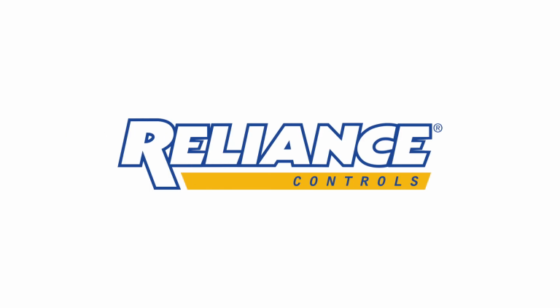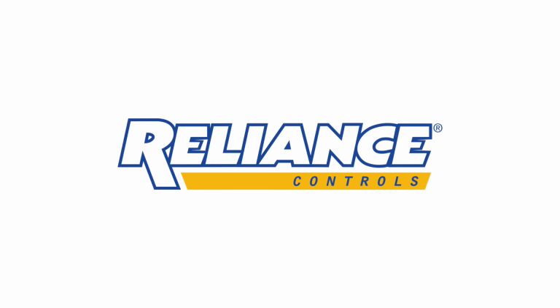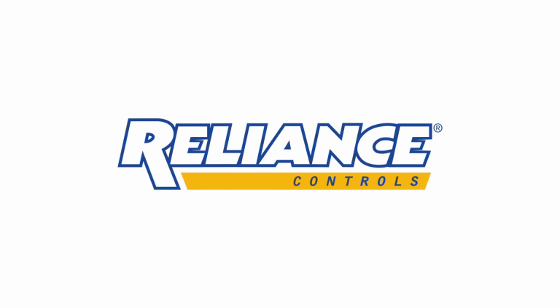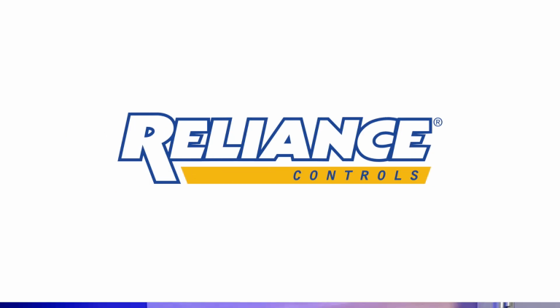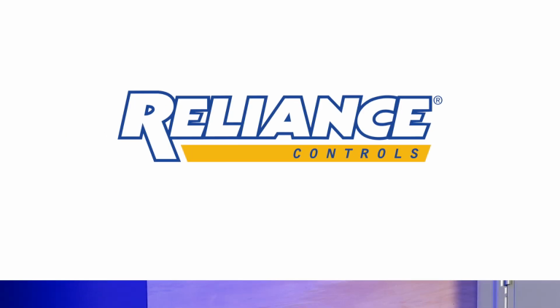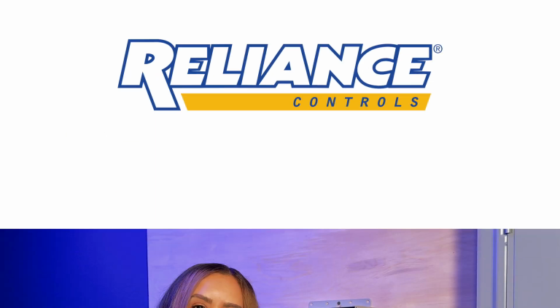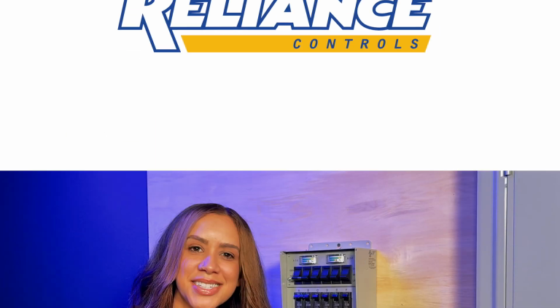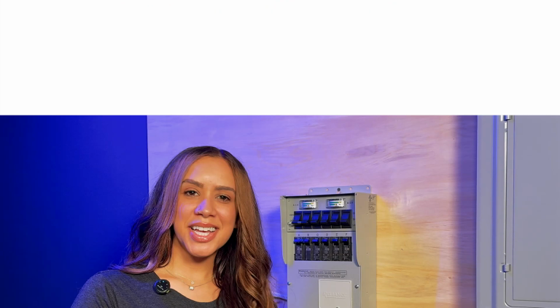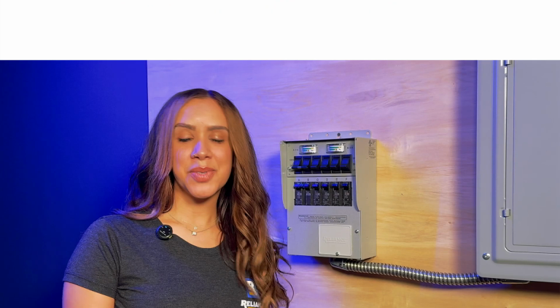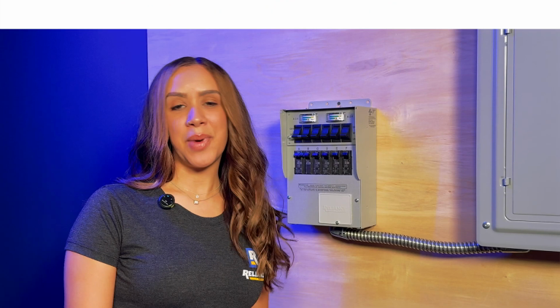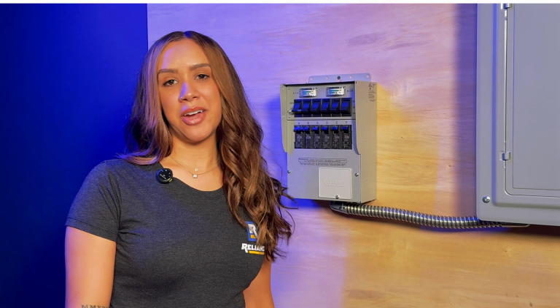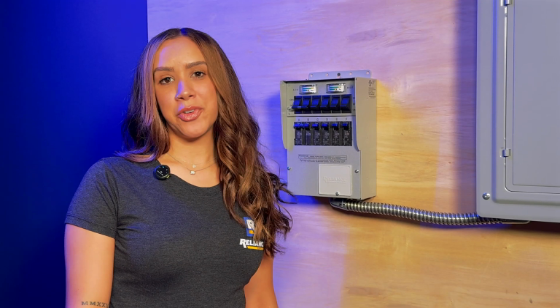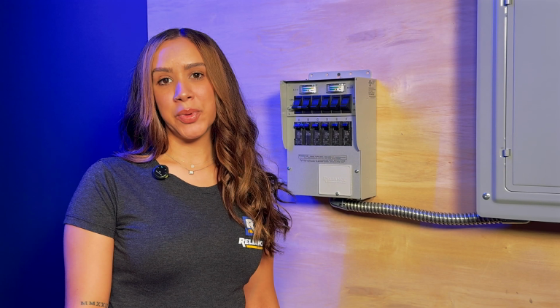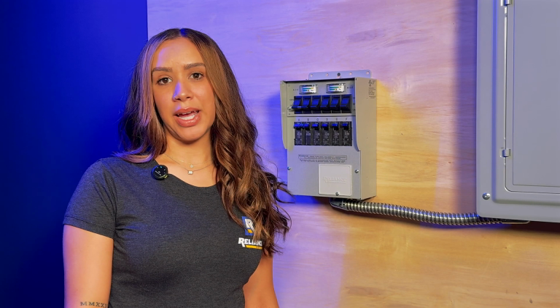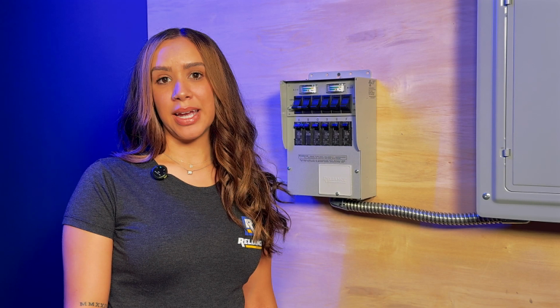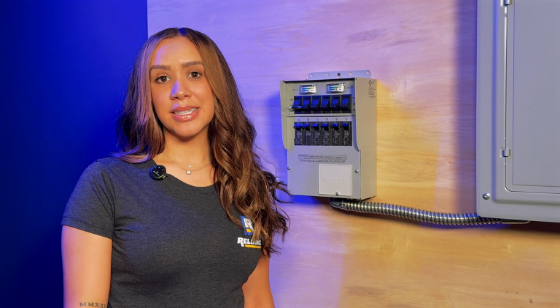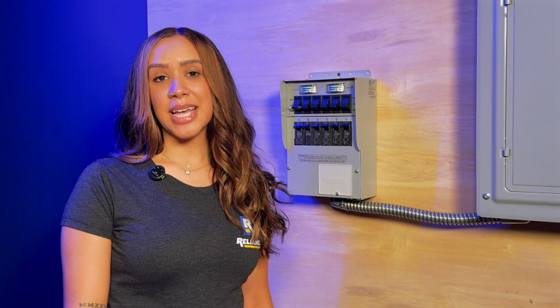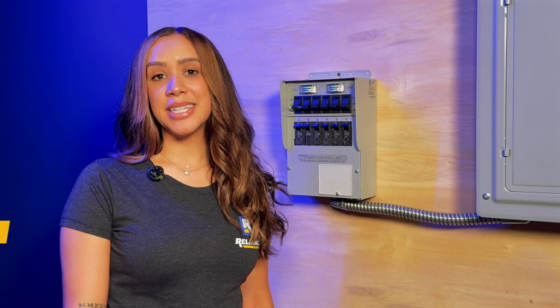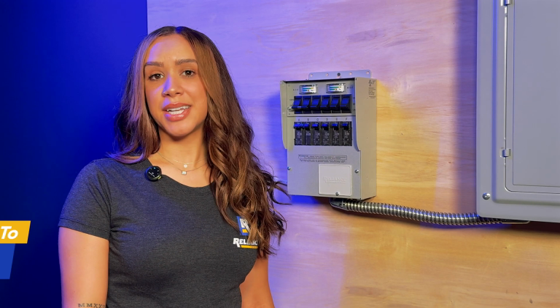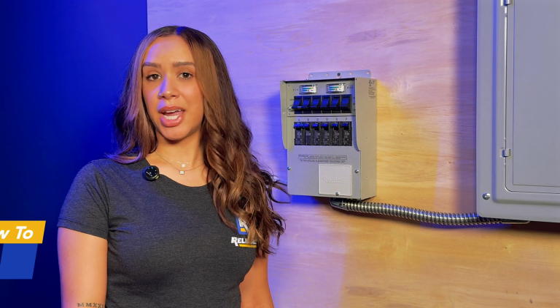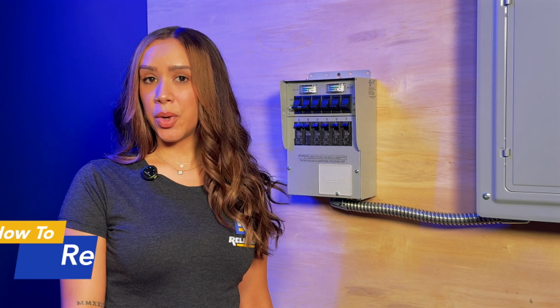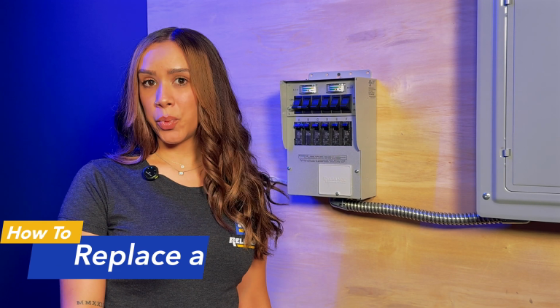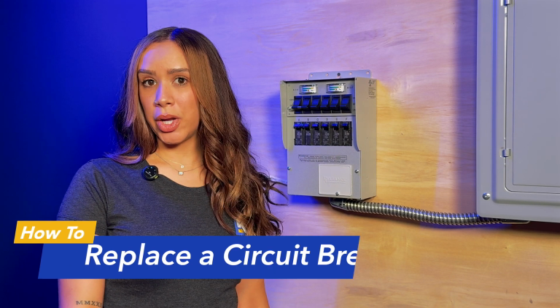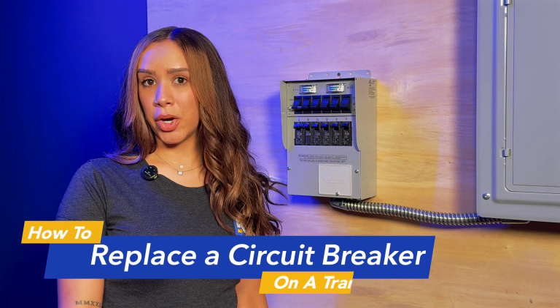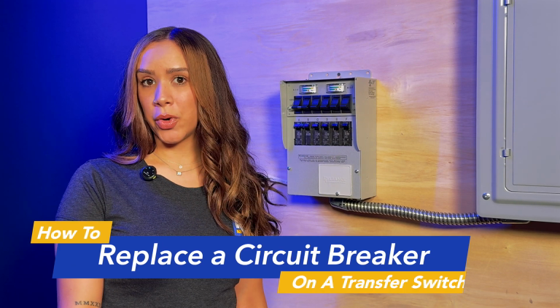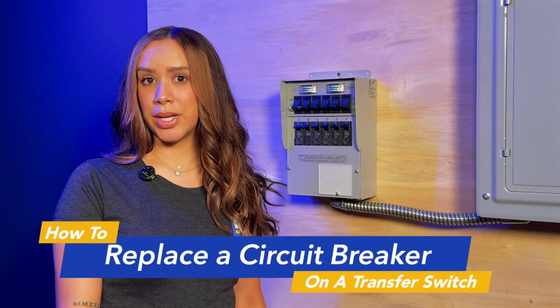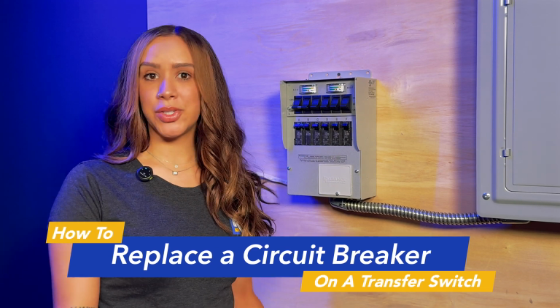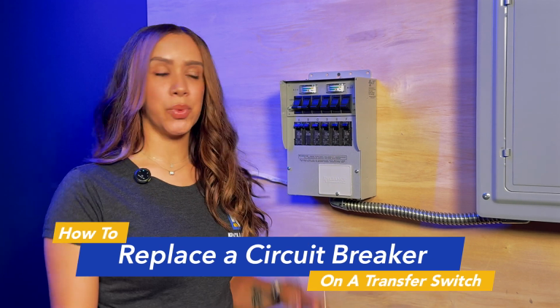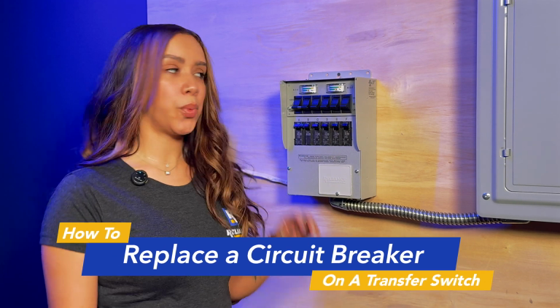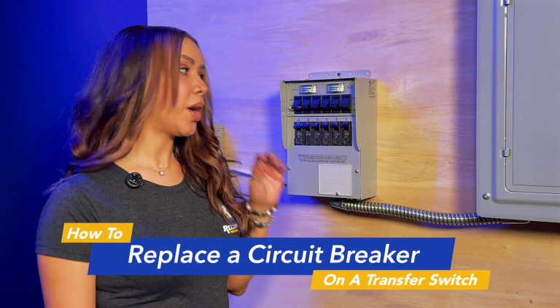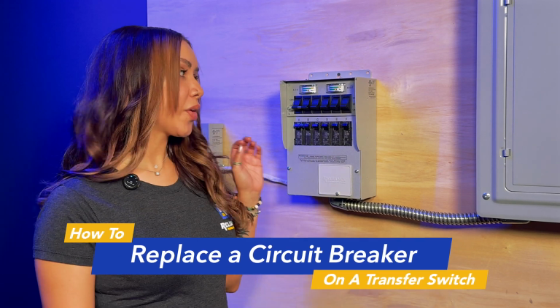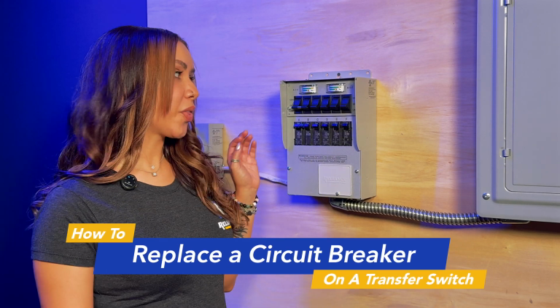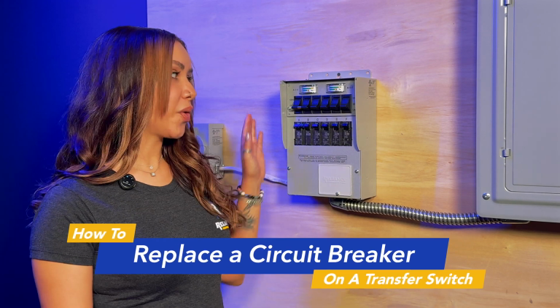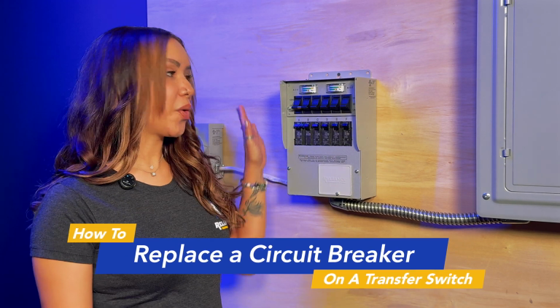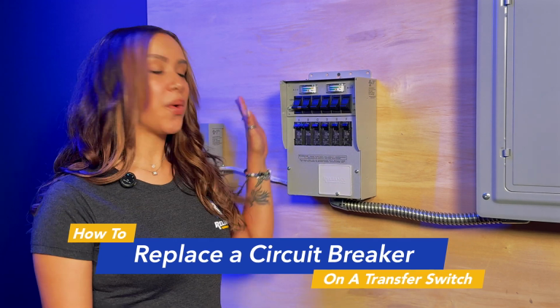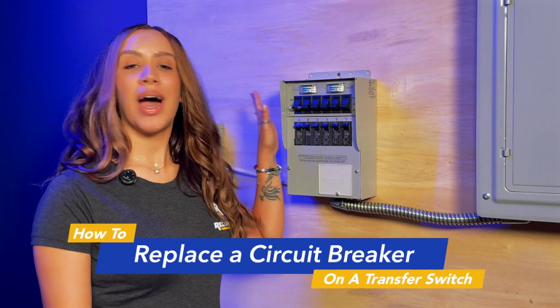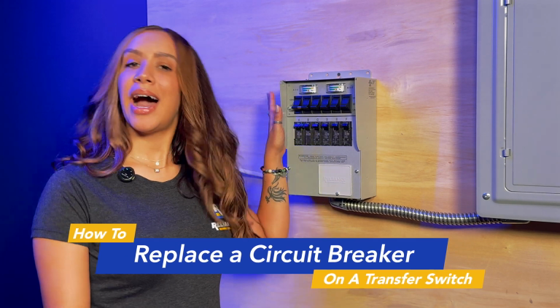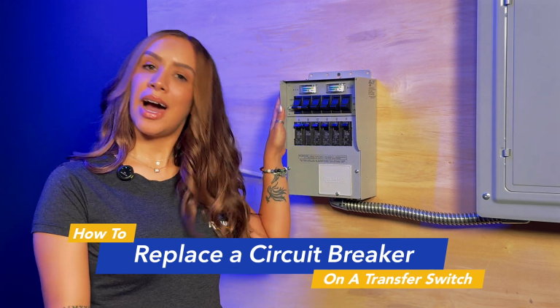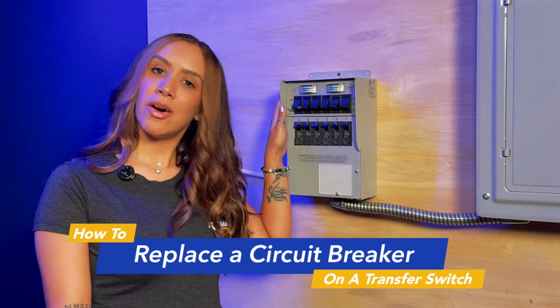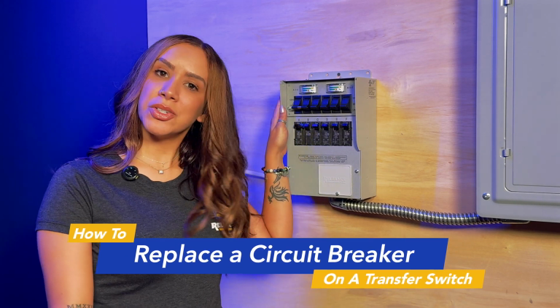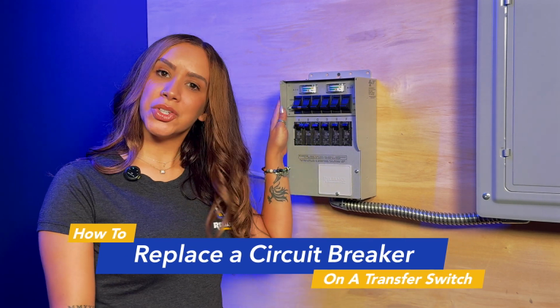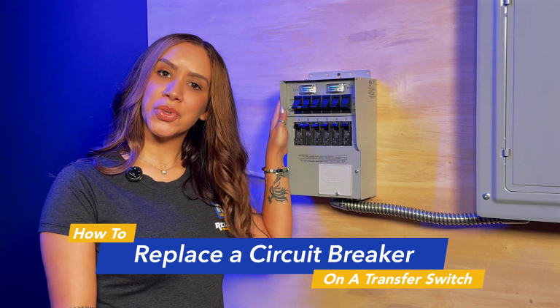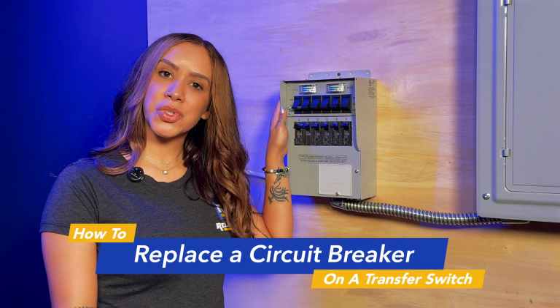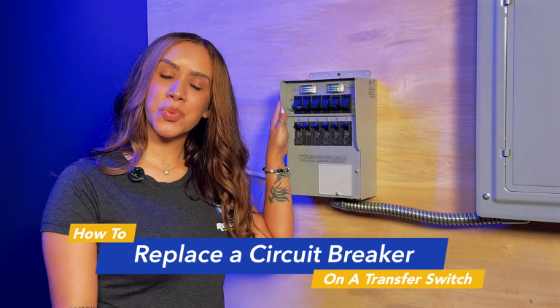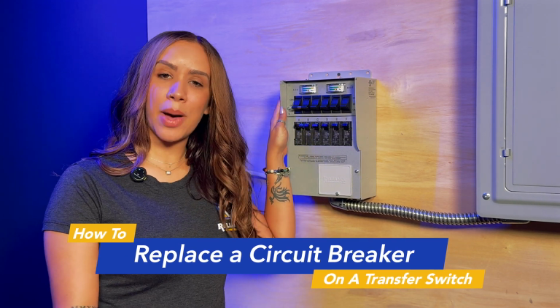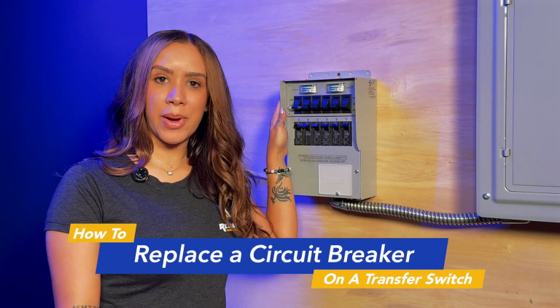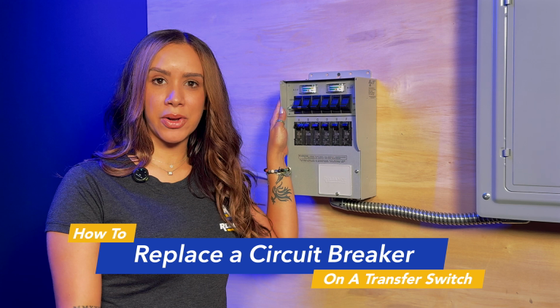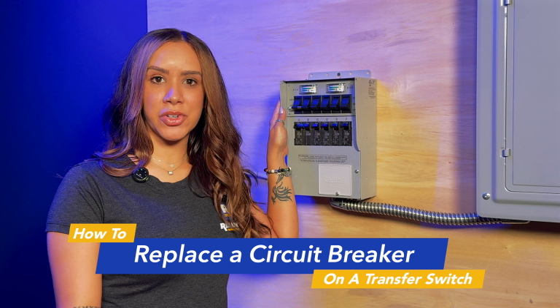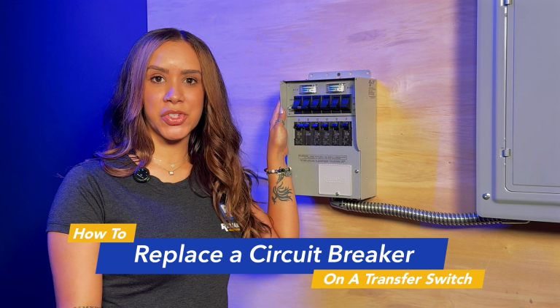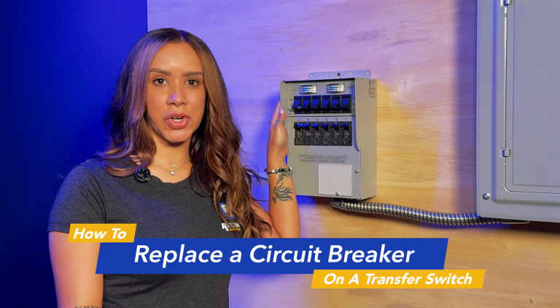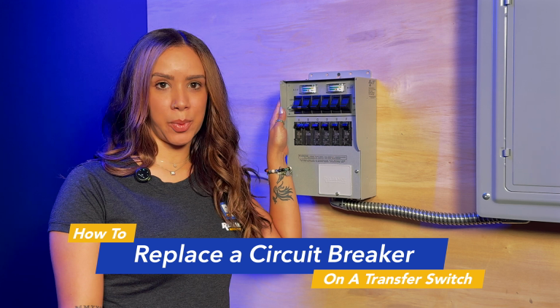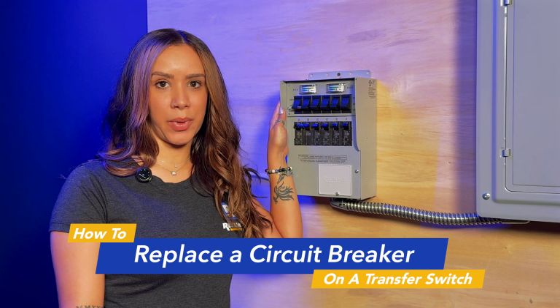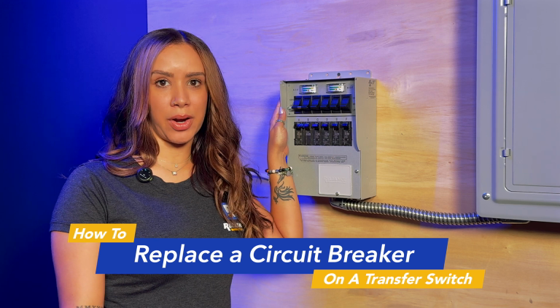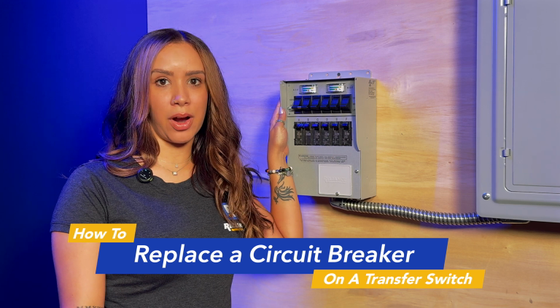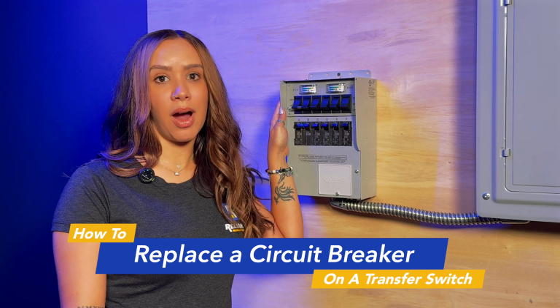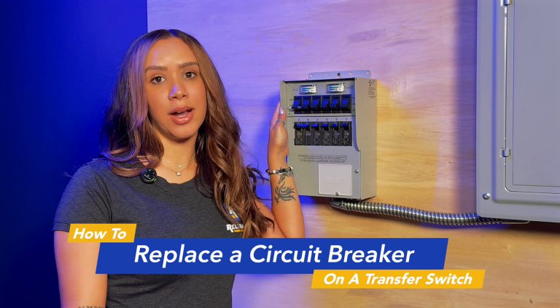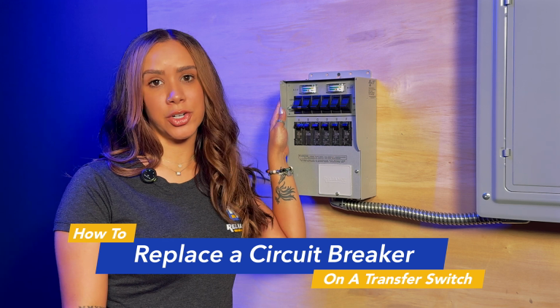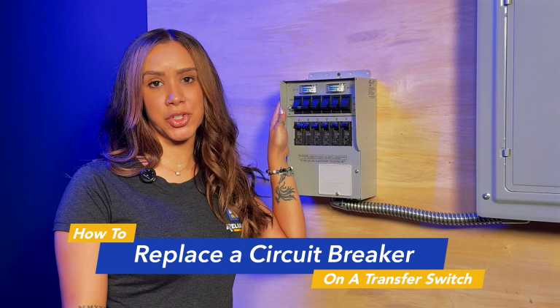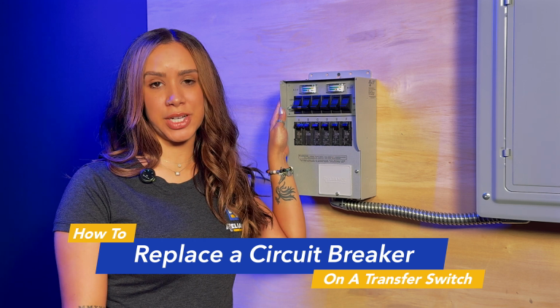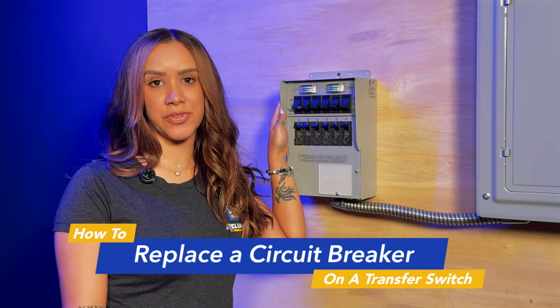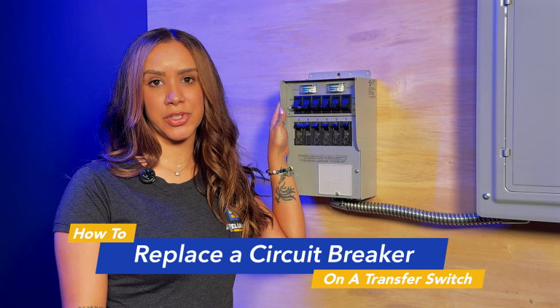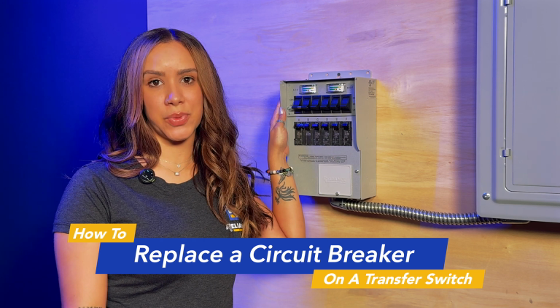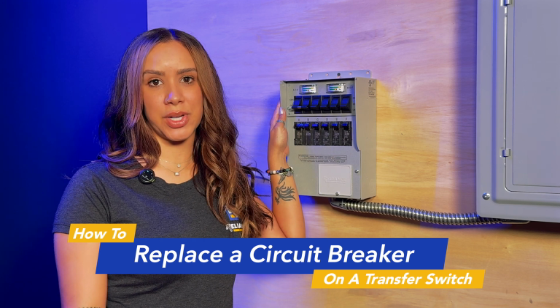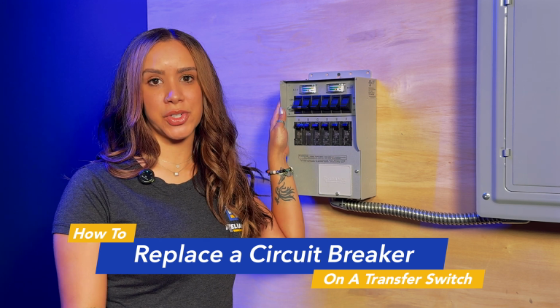Hey guys, it's Maya from Reliance and today we are going to walk through how to swap out your circuit breaker on your transfer switch.